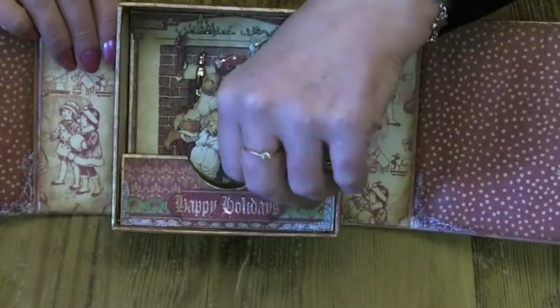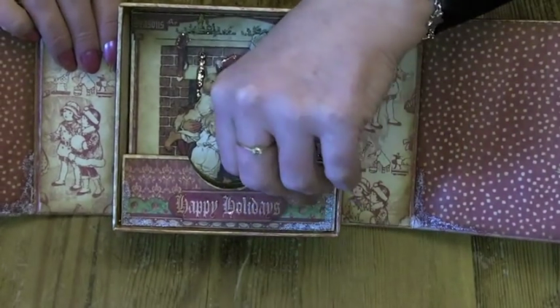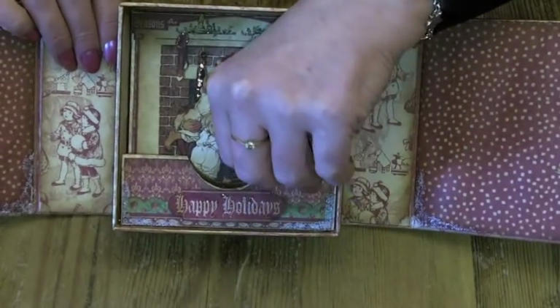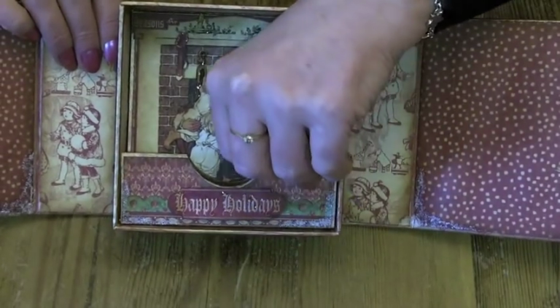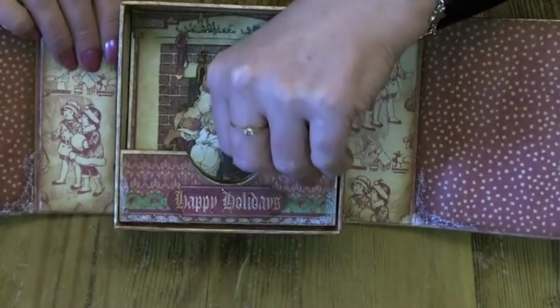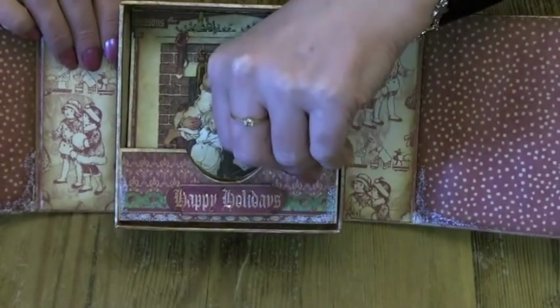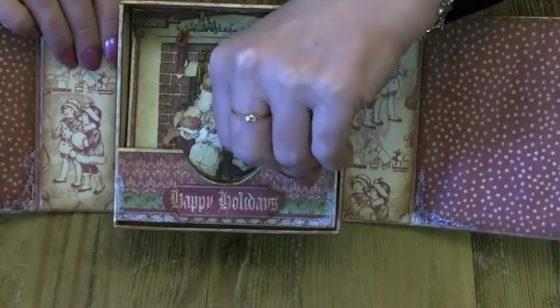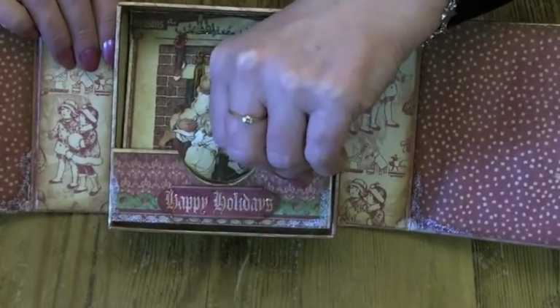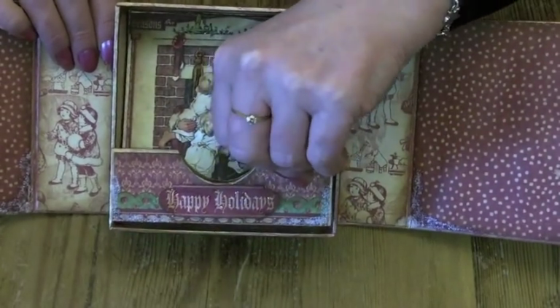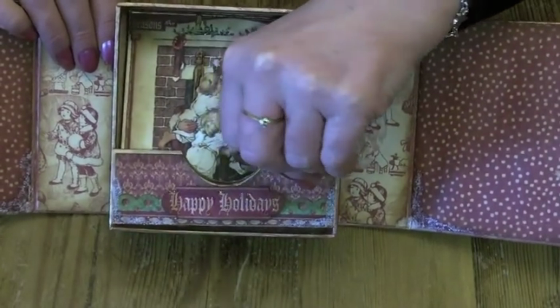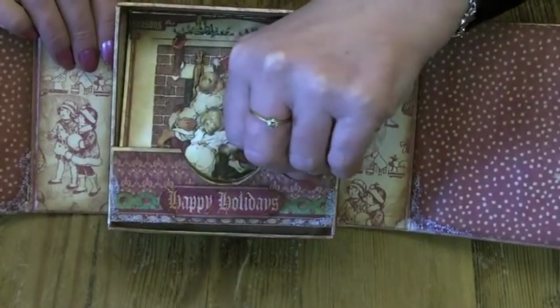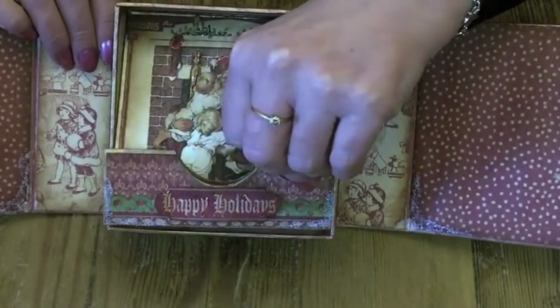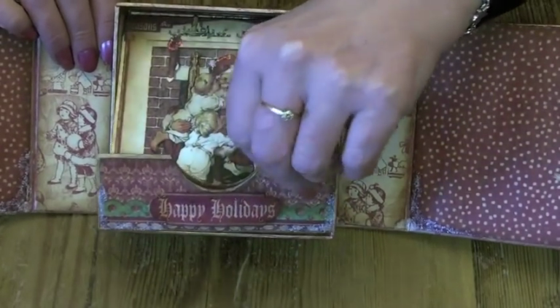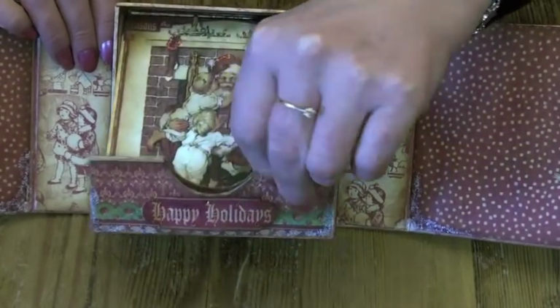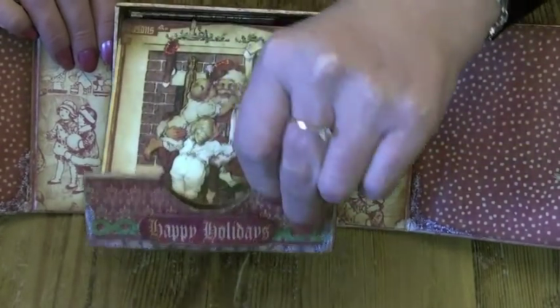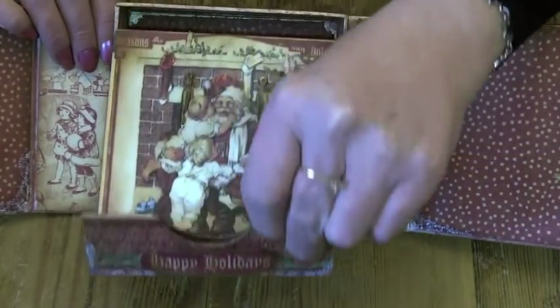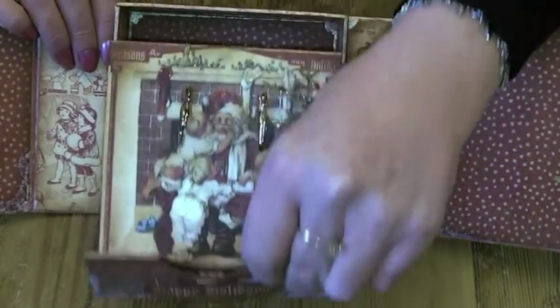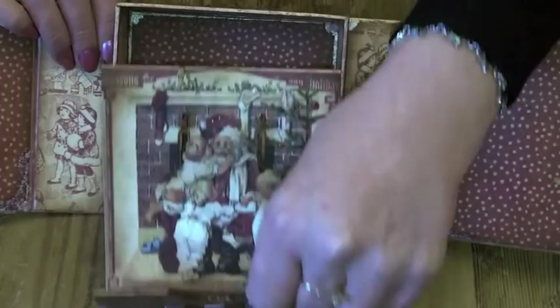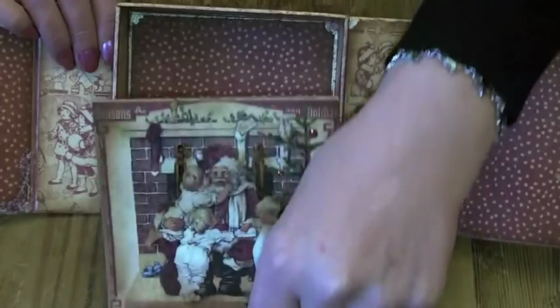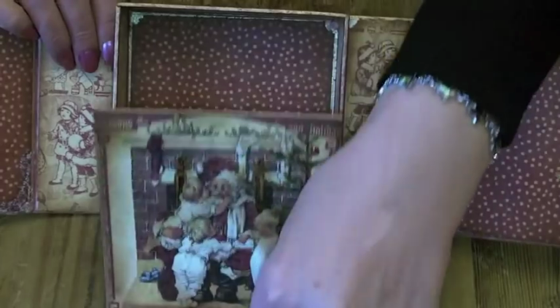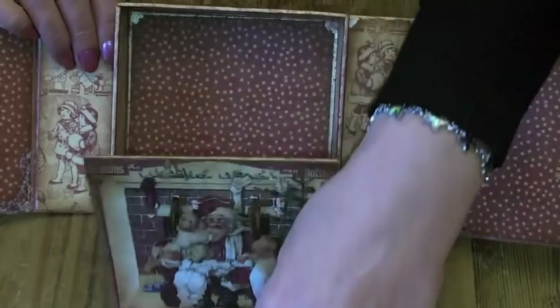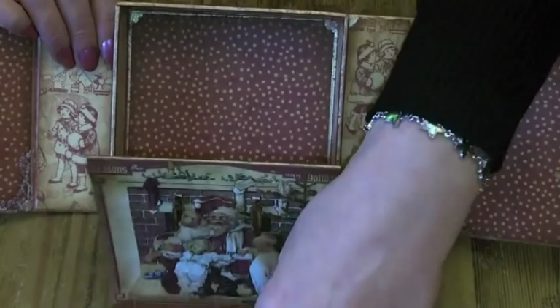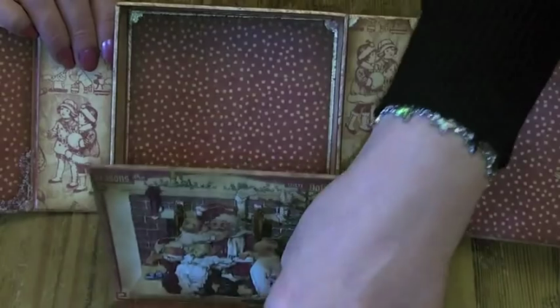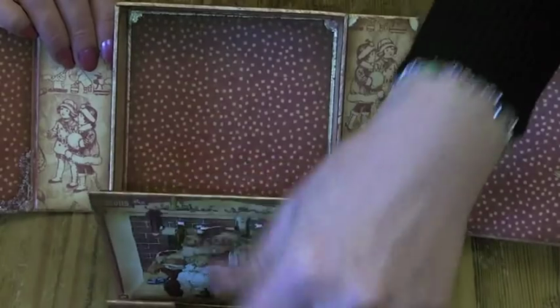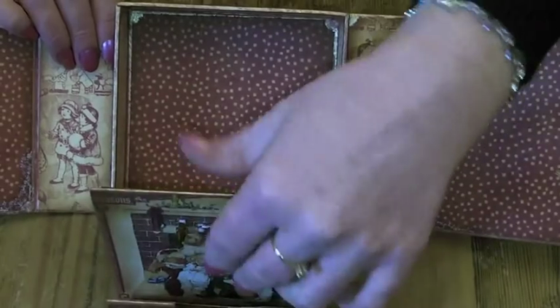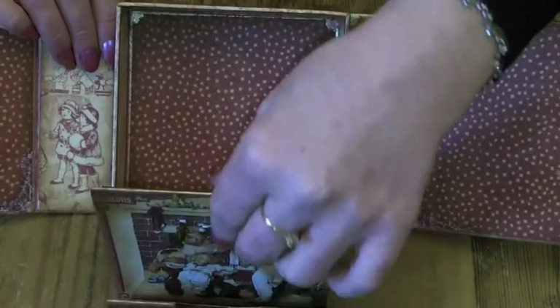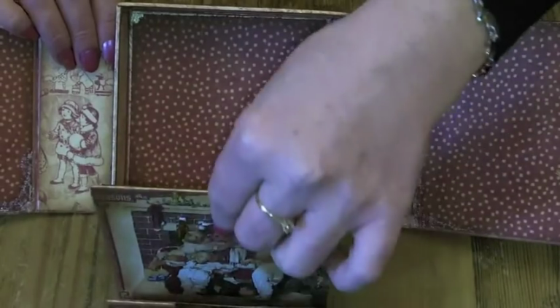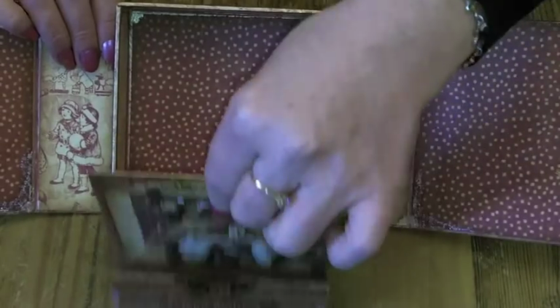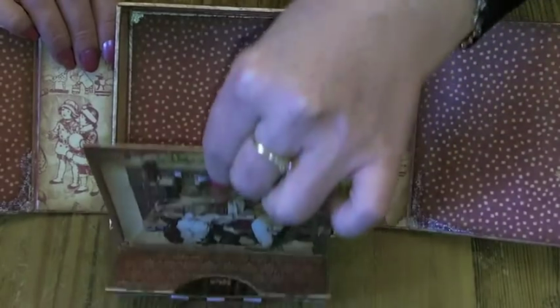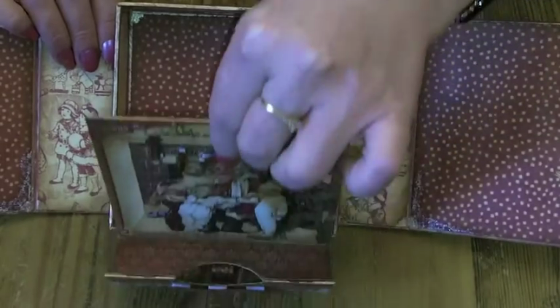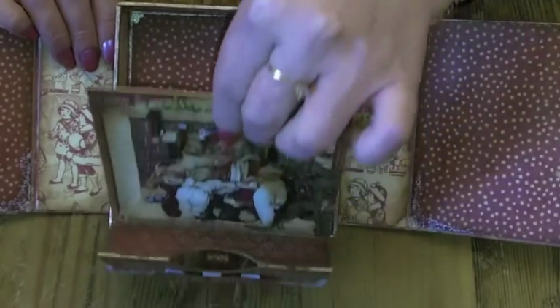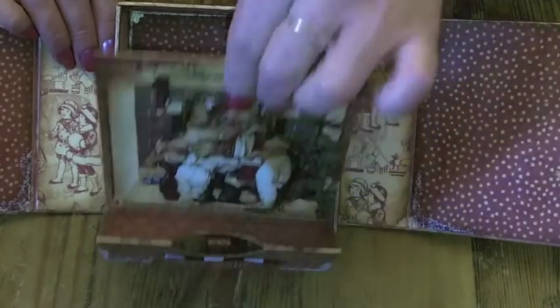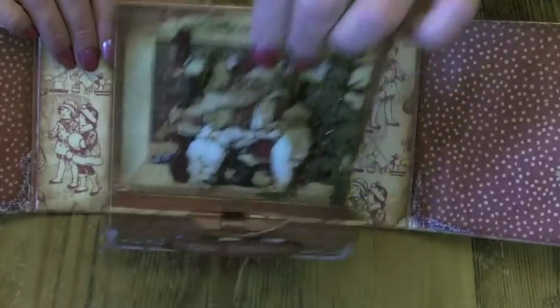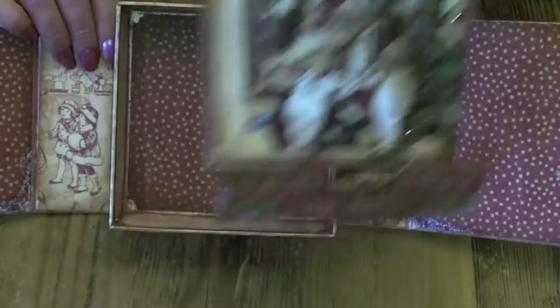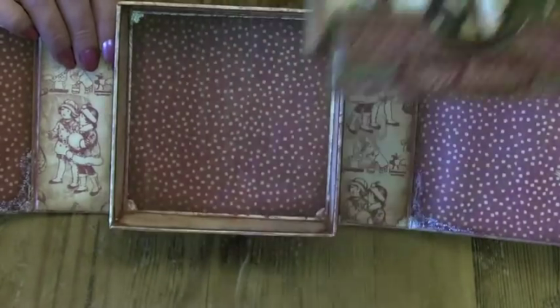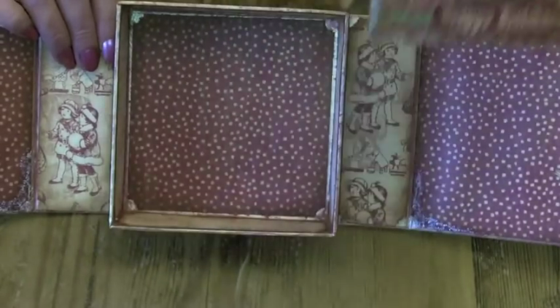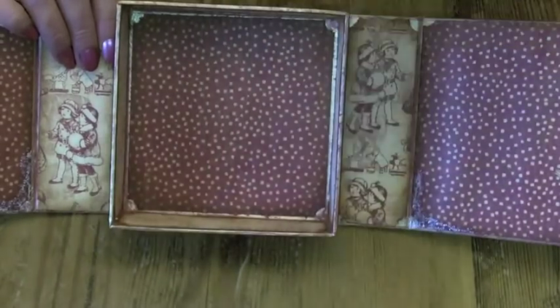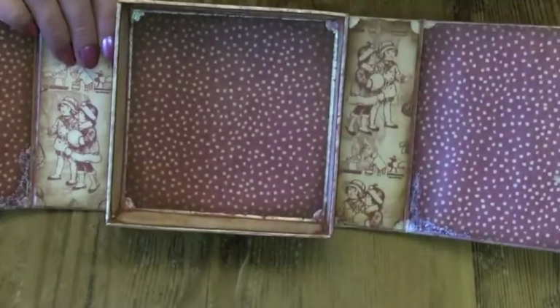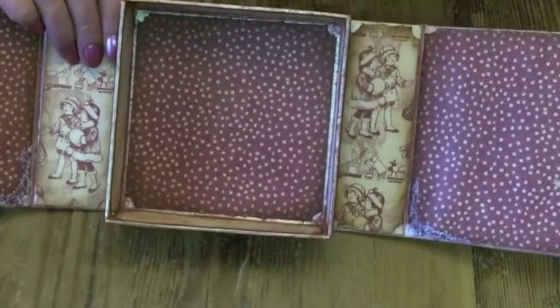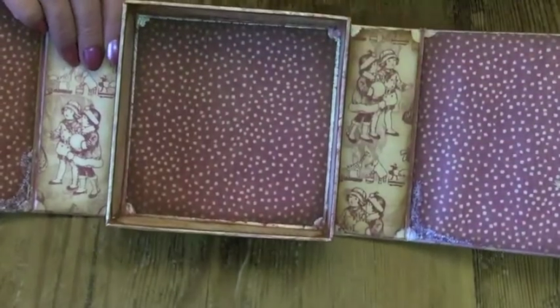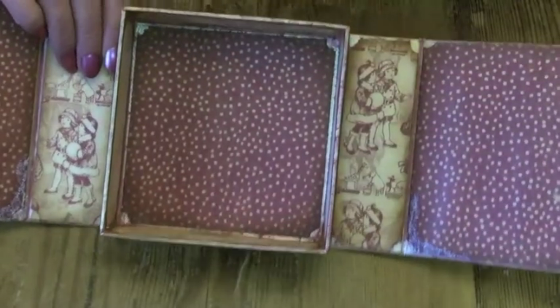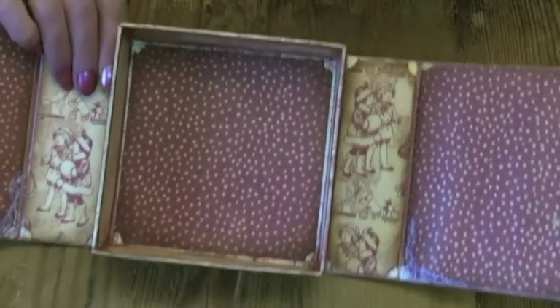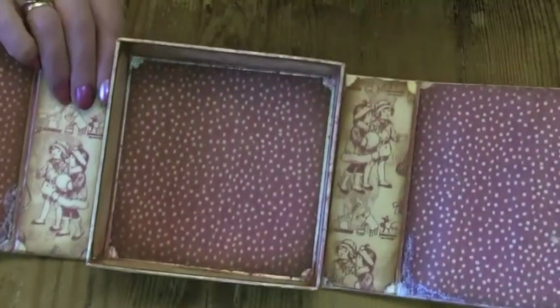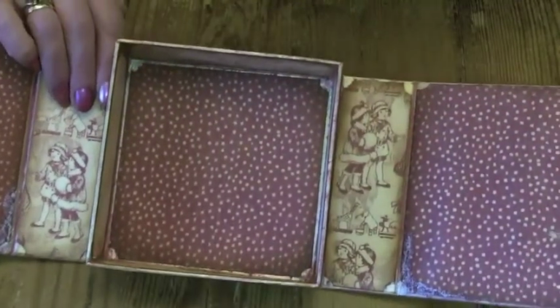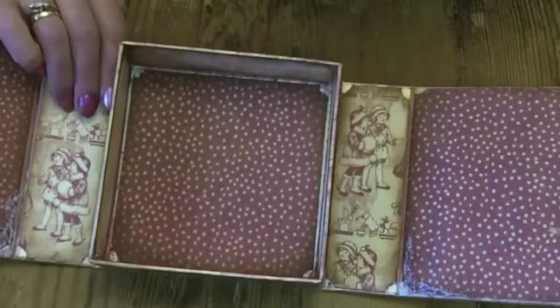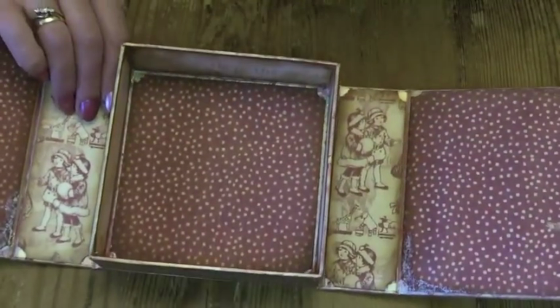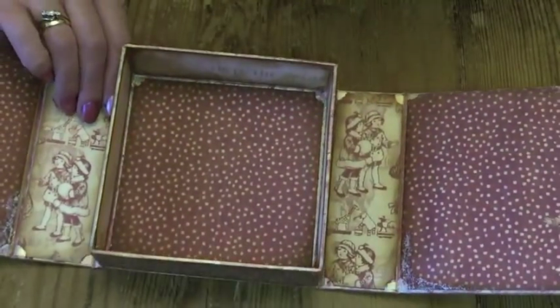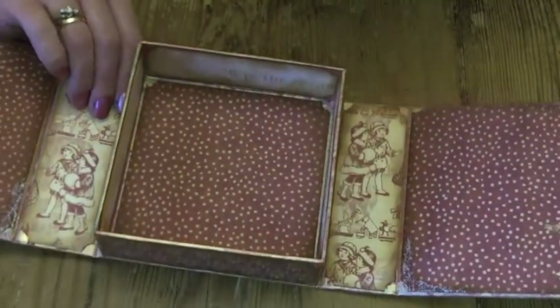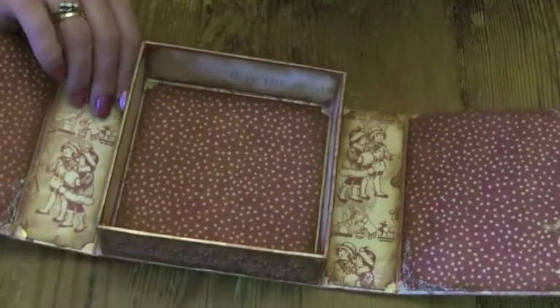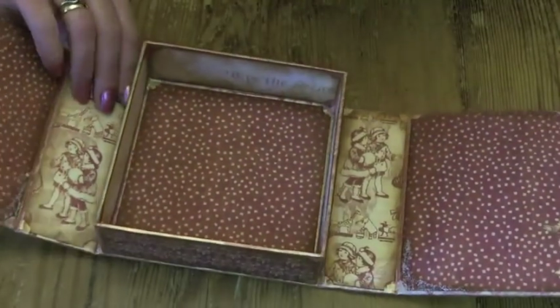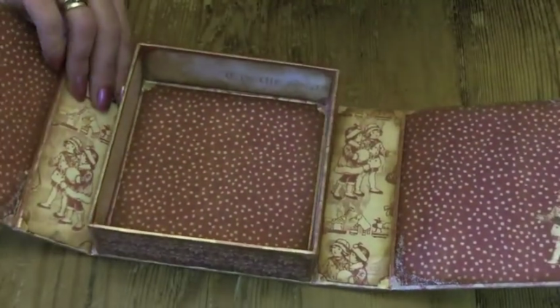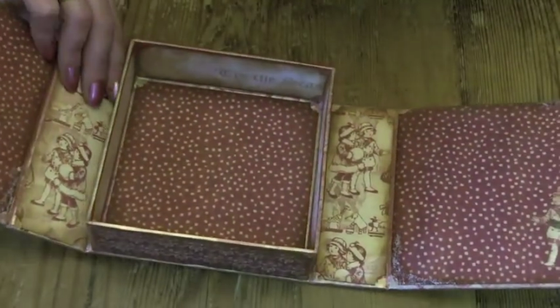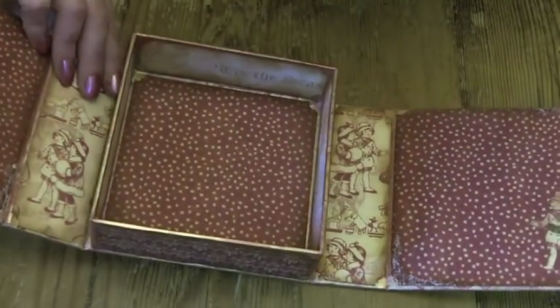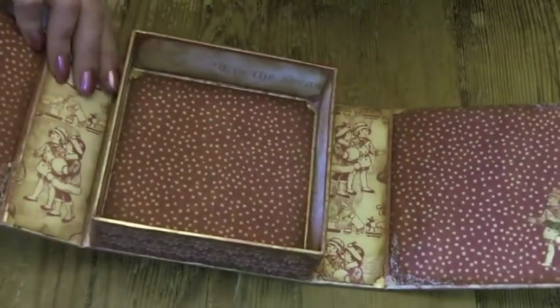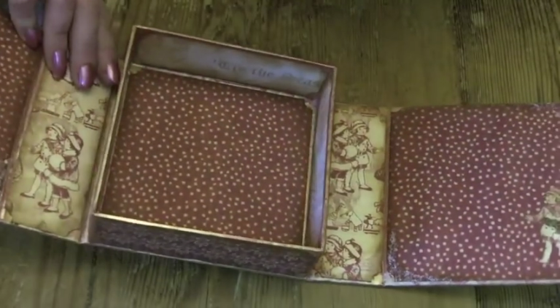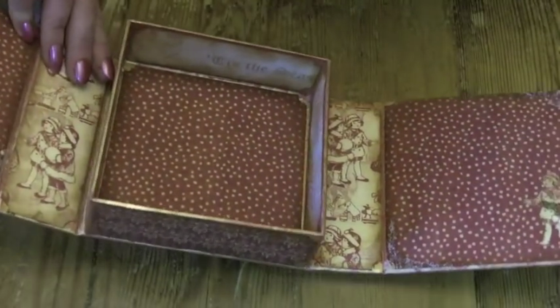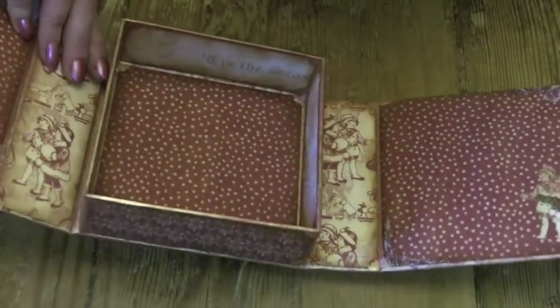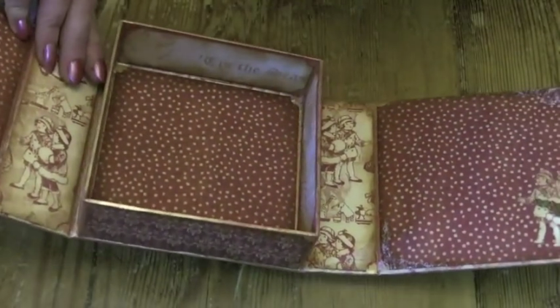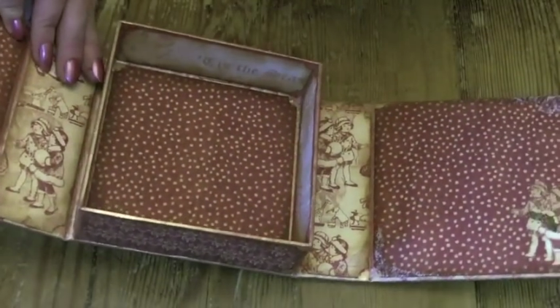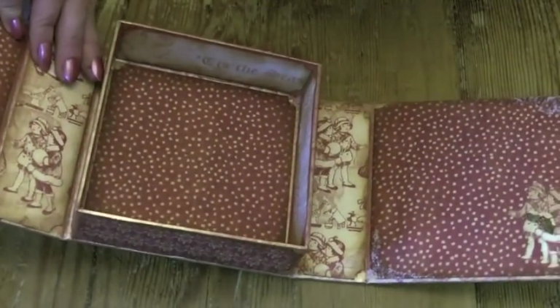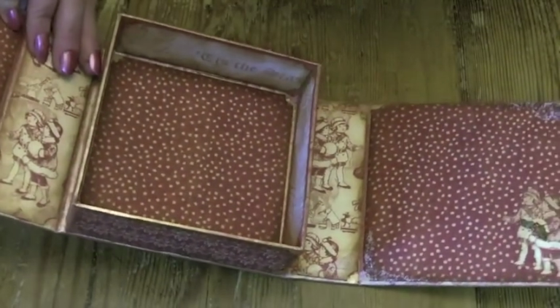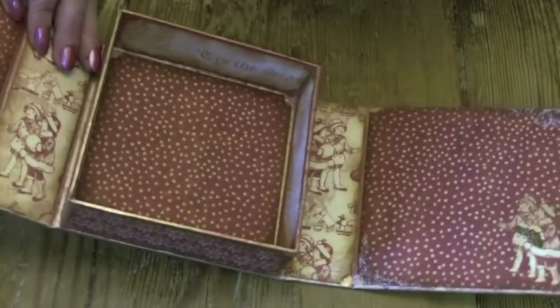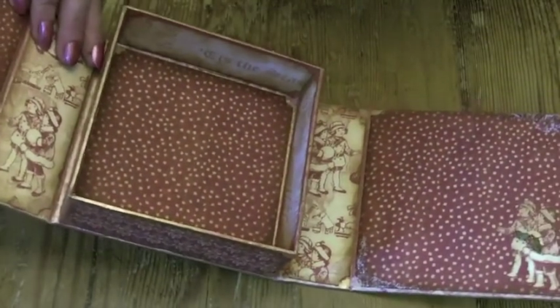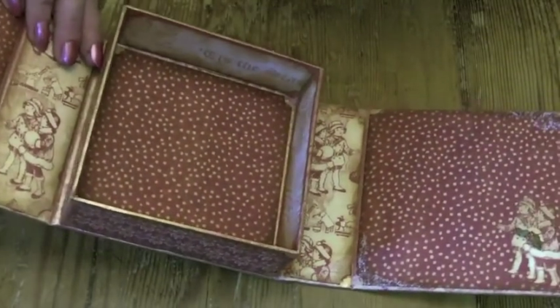Let me take it out. So there's the inside of the box, all covered.